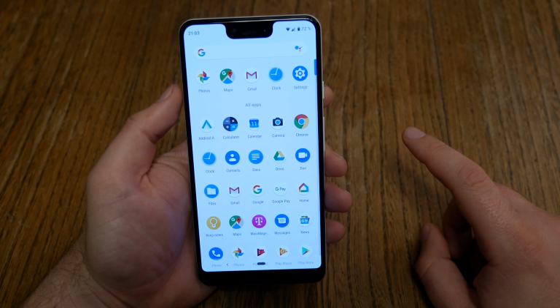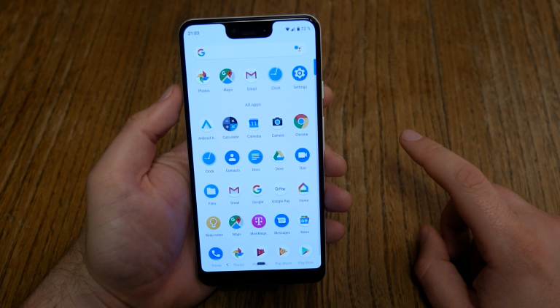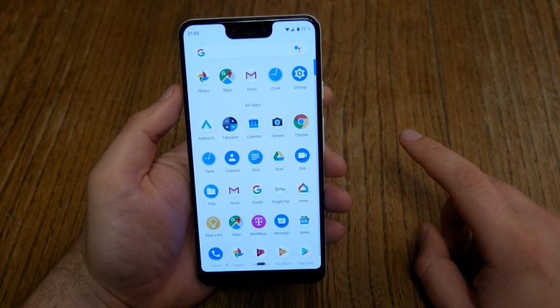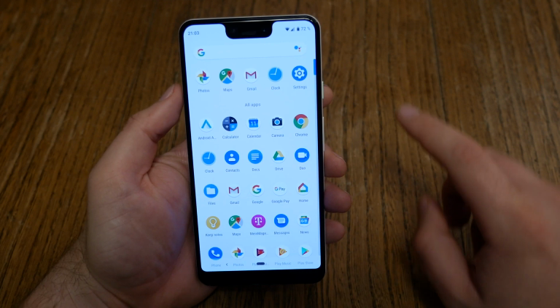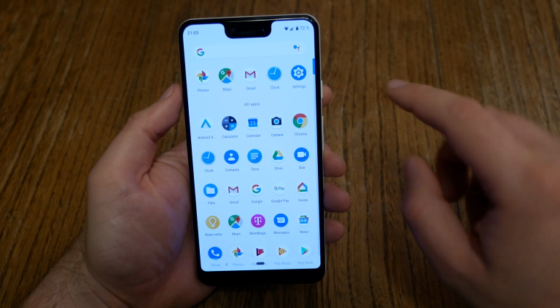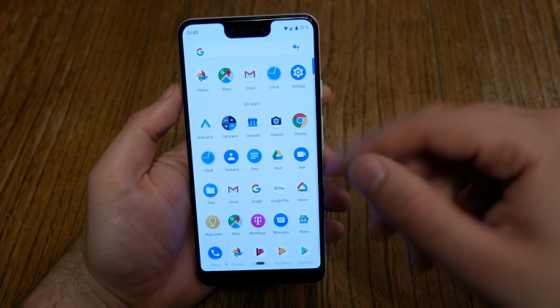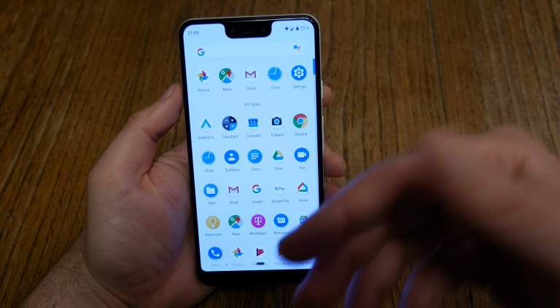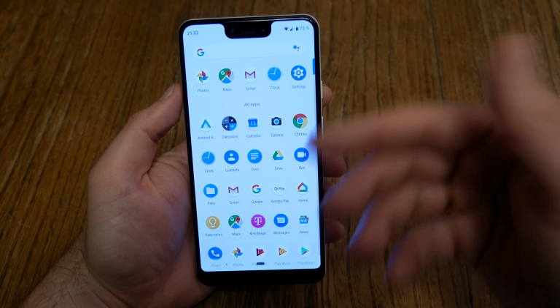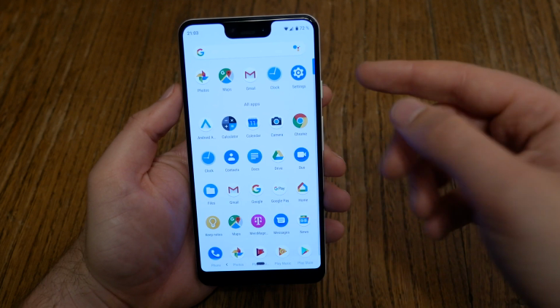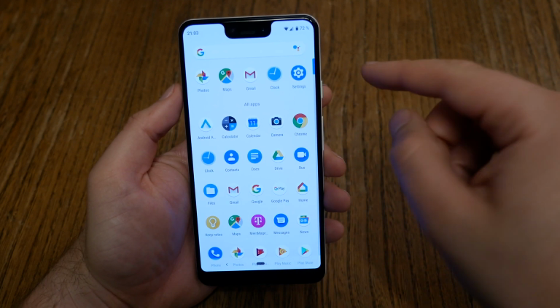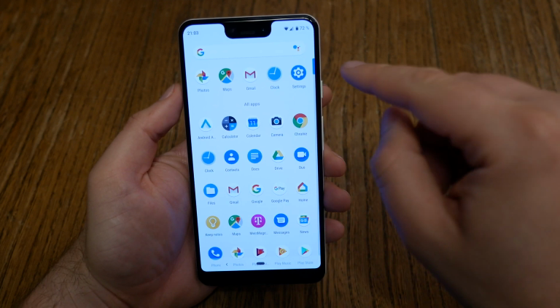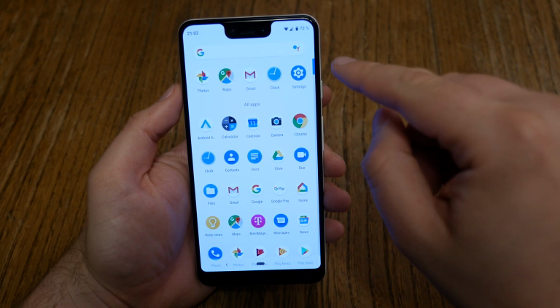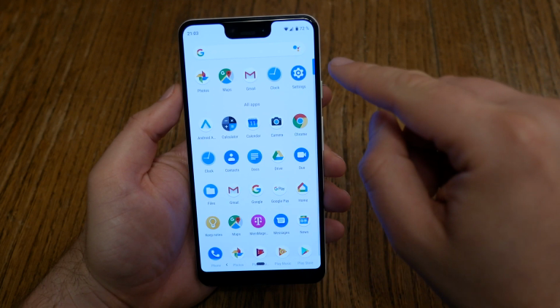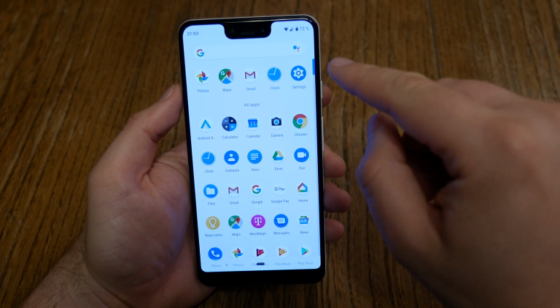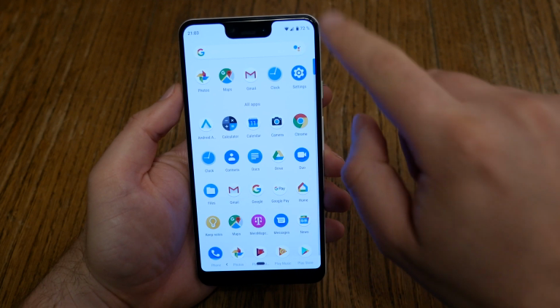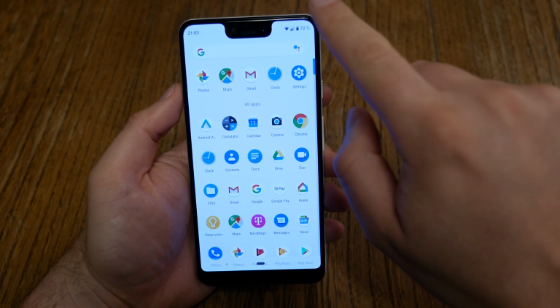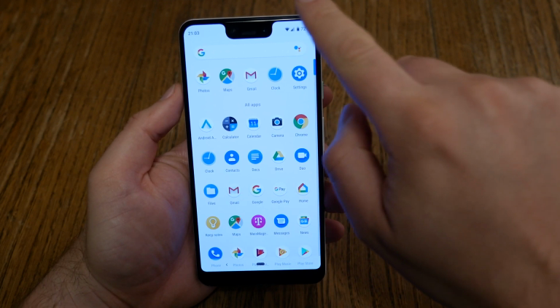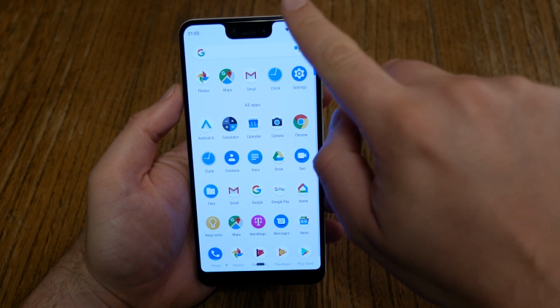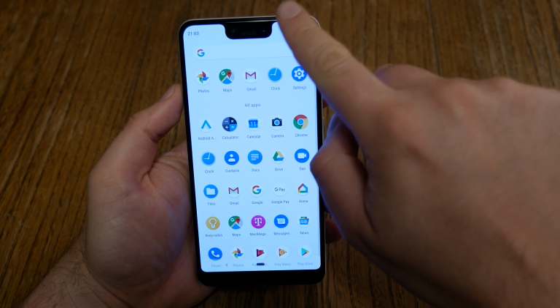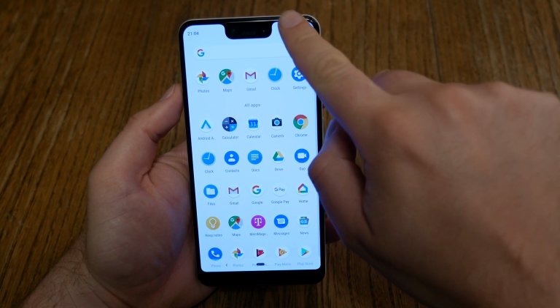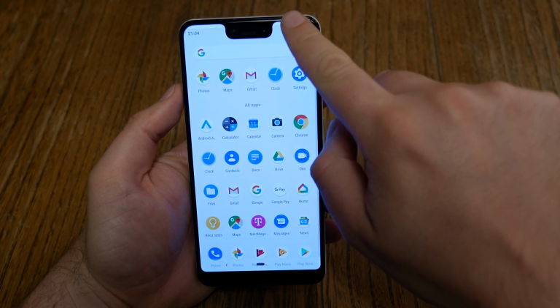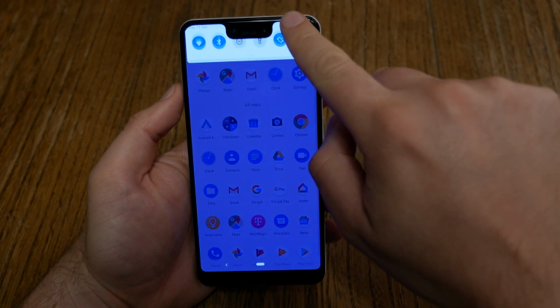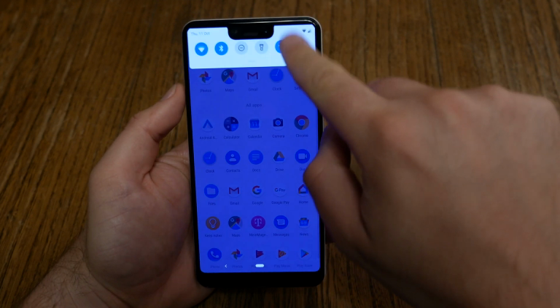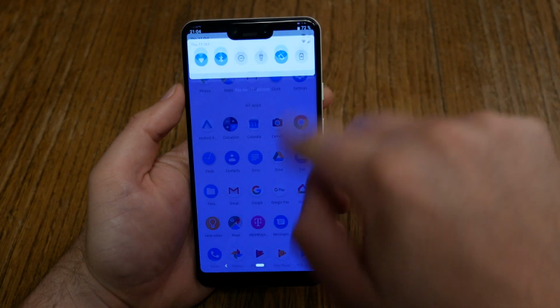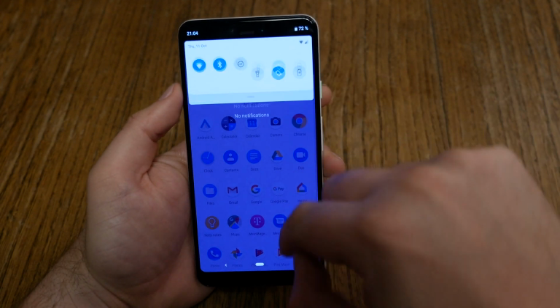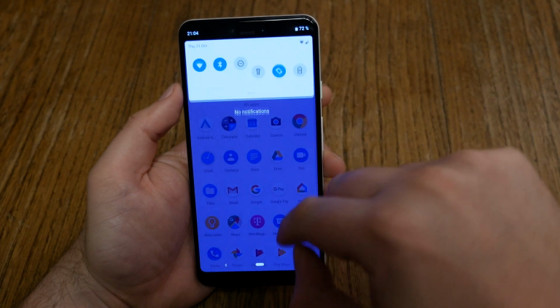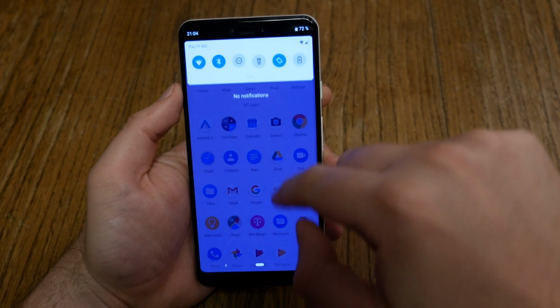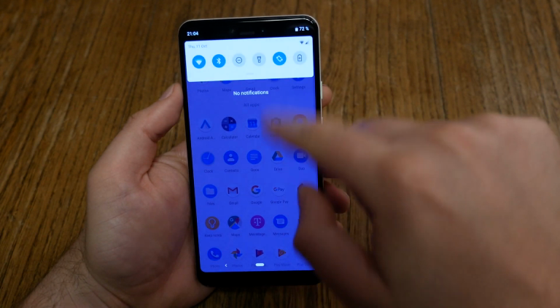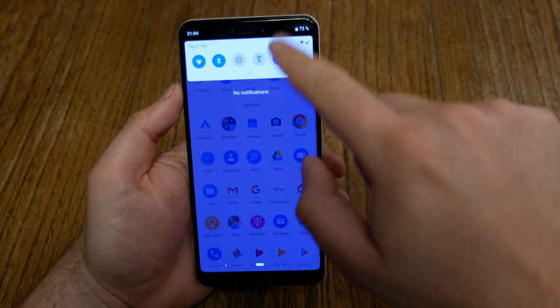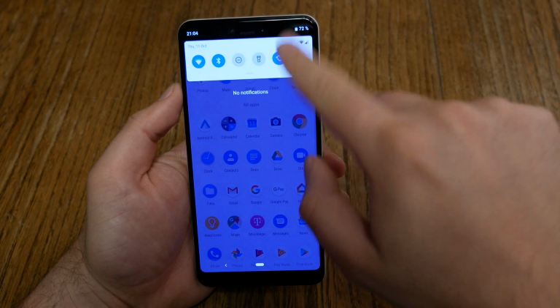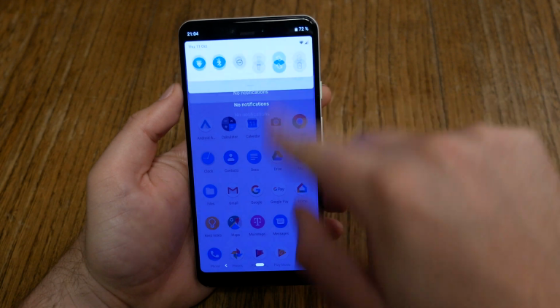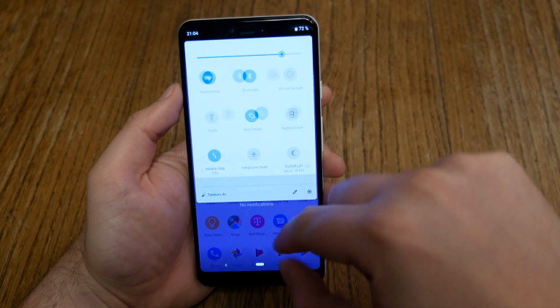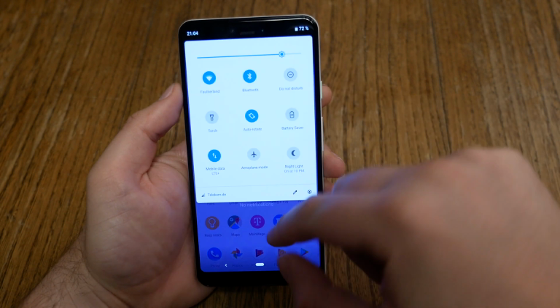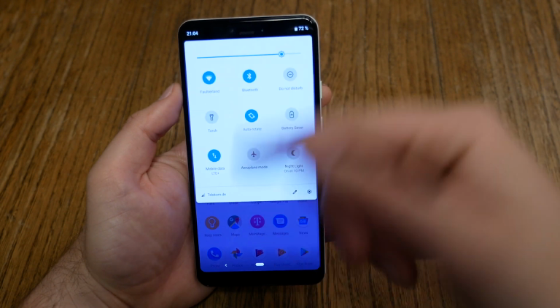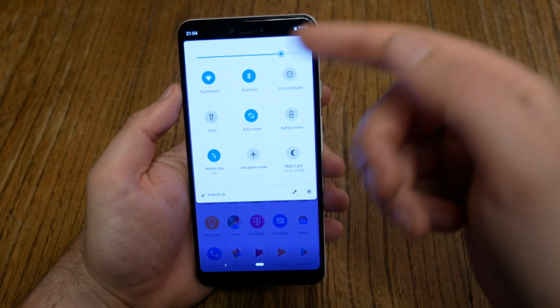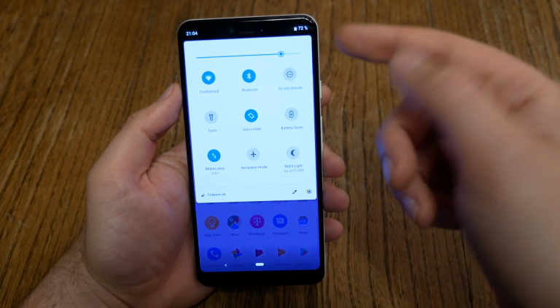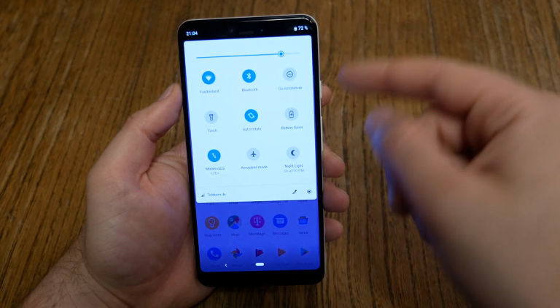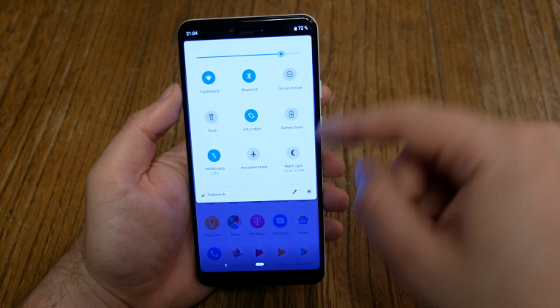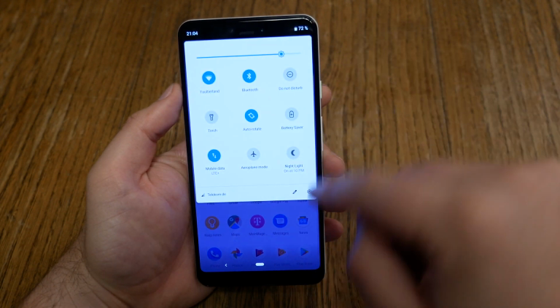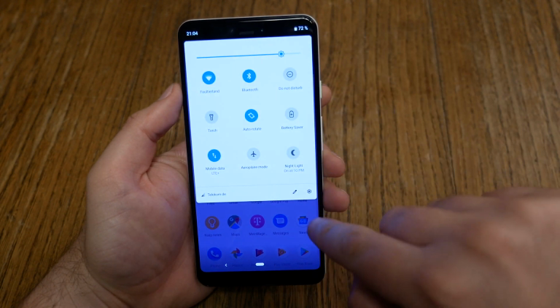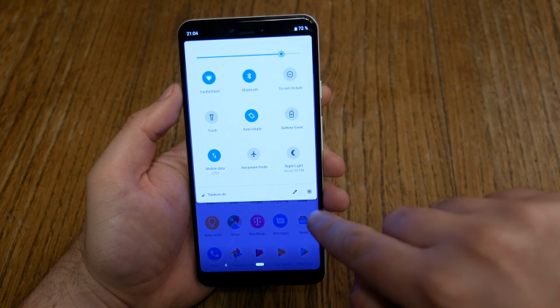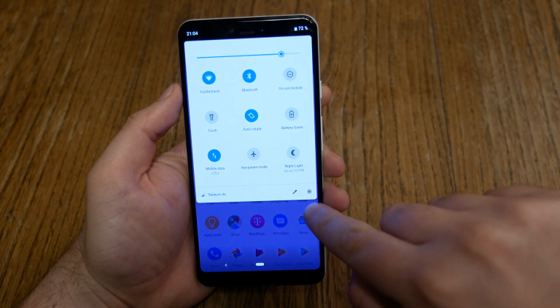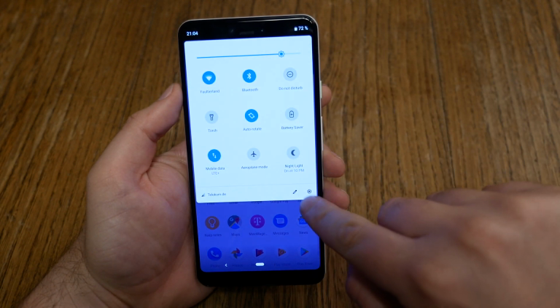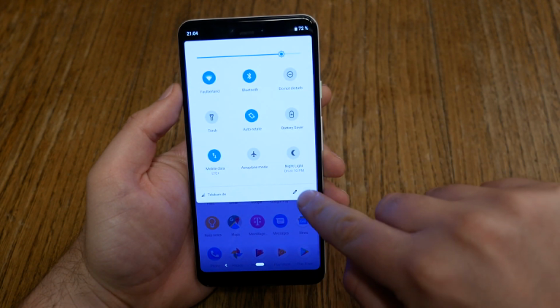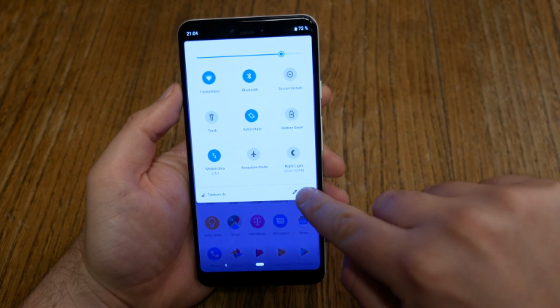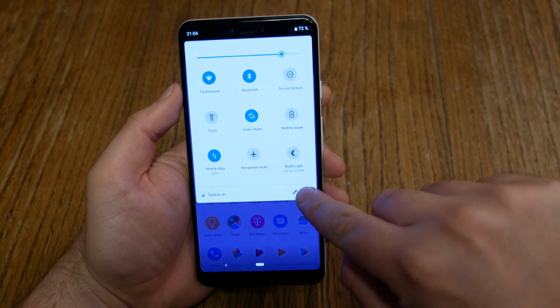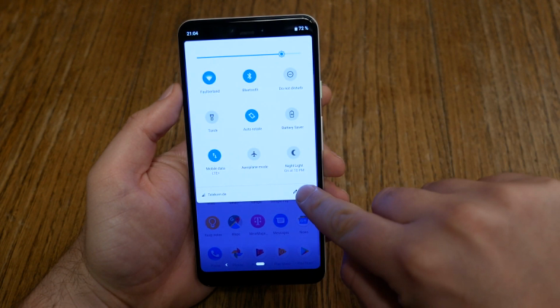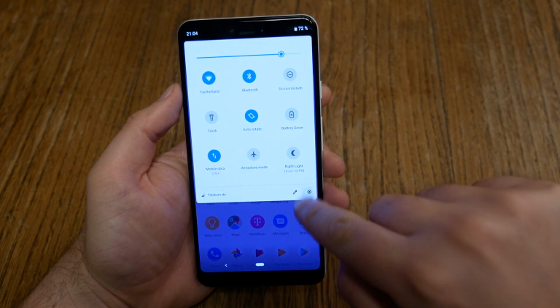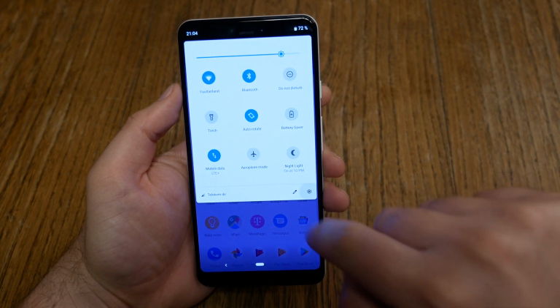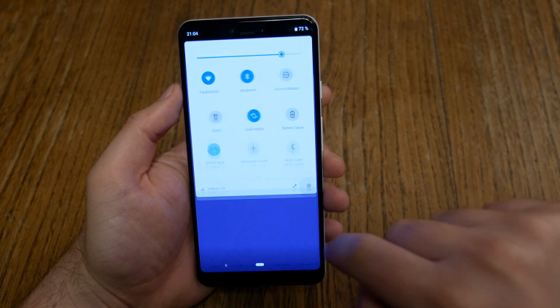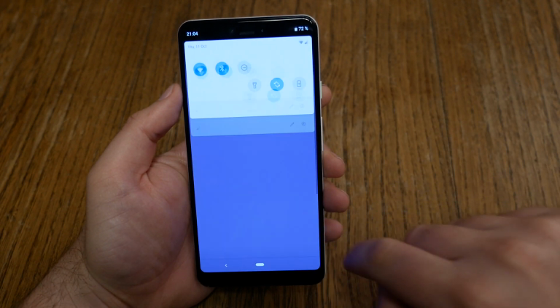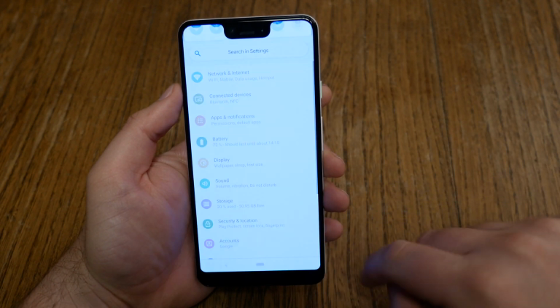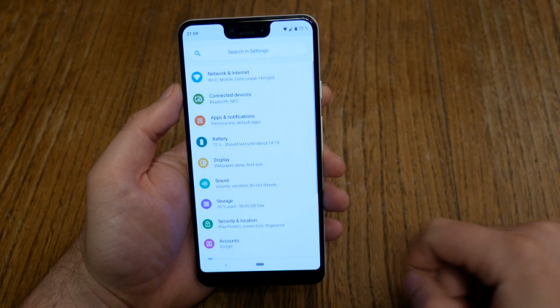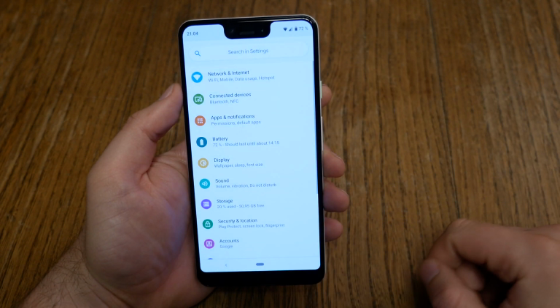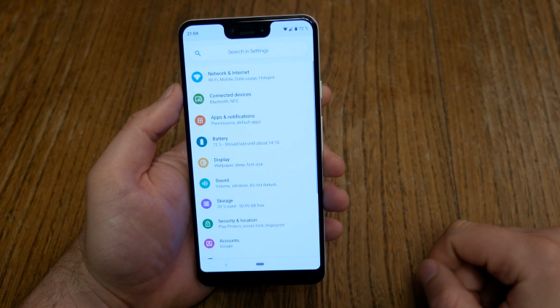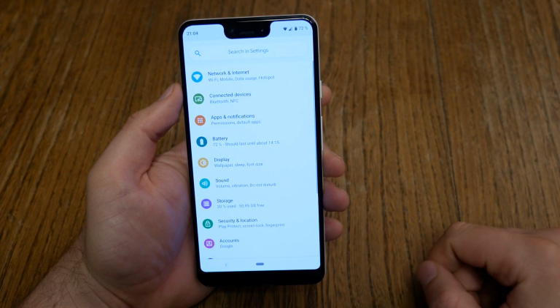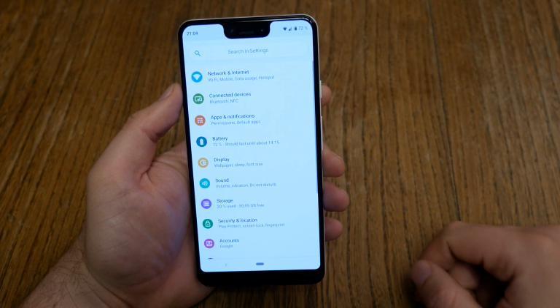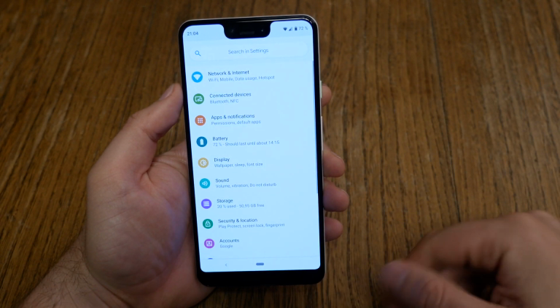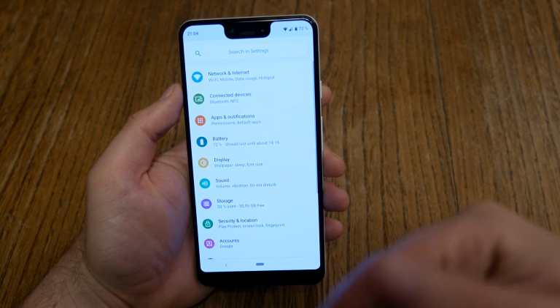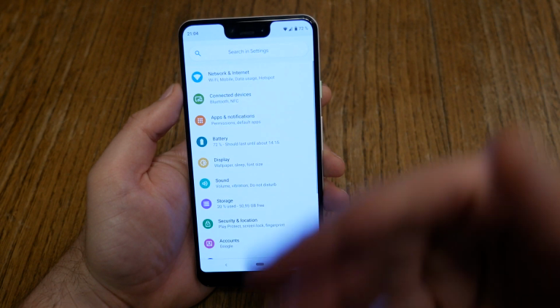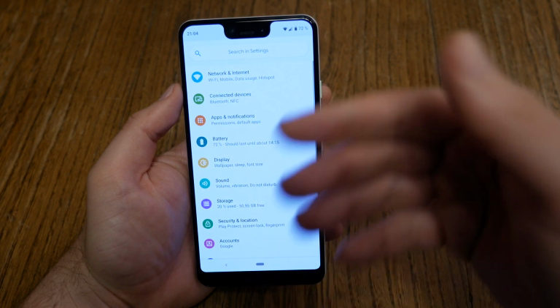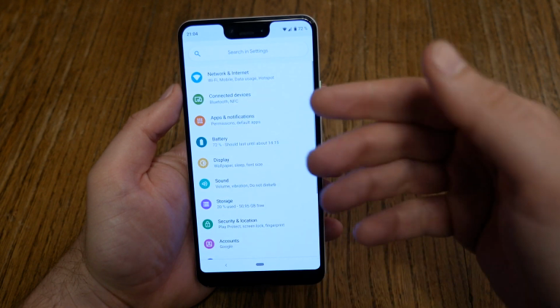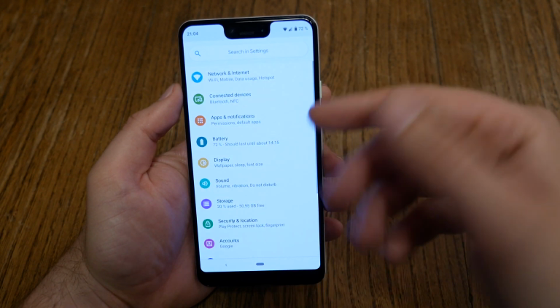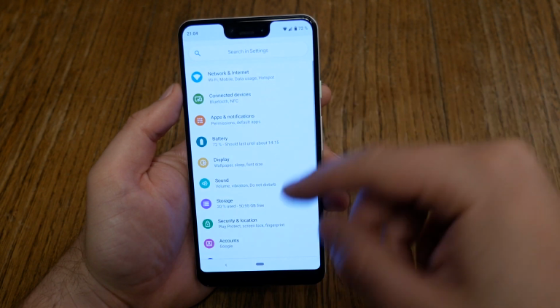First of all, head over to Settings — just swipe down and hit the Settings button or anything. So there you are.